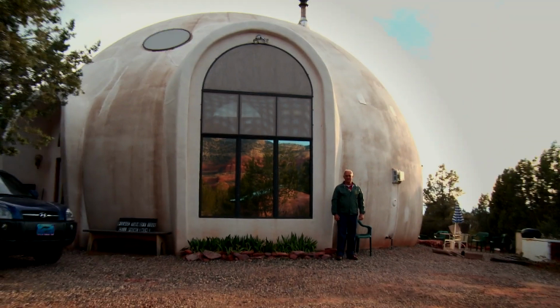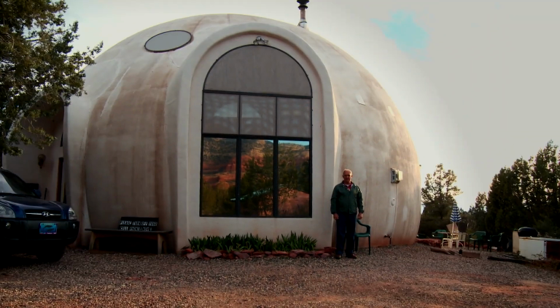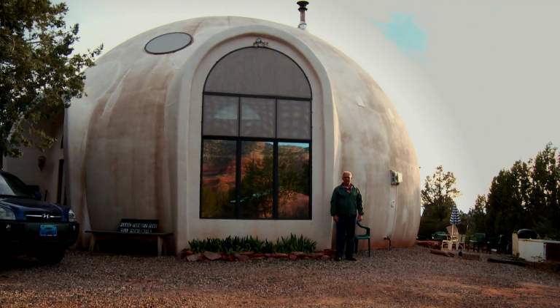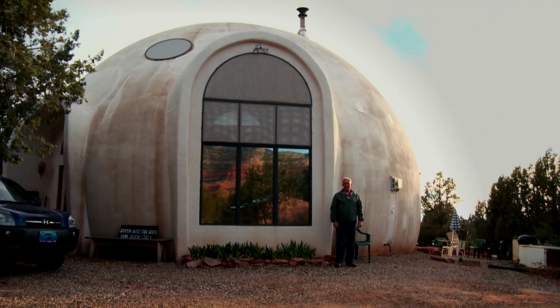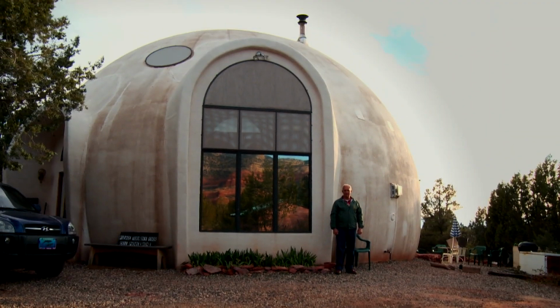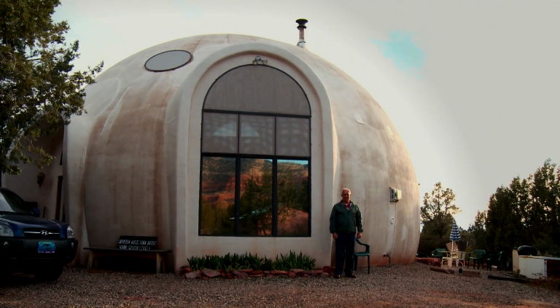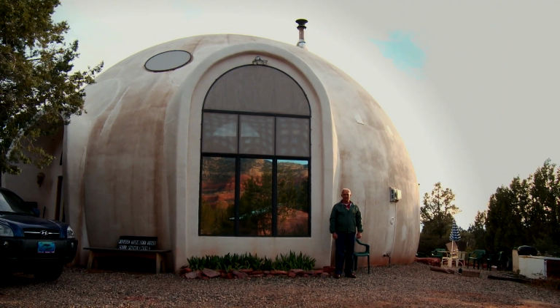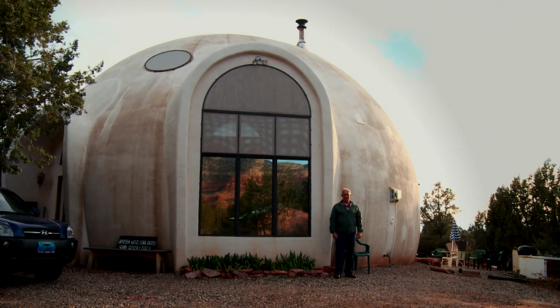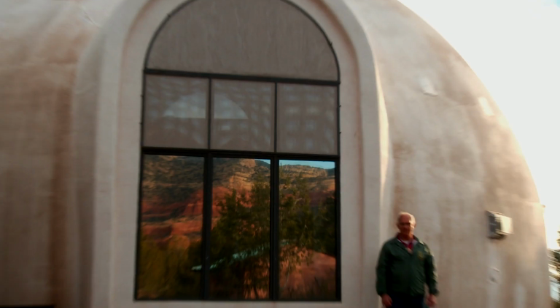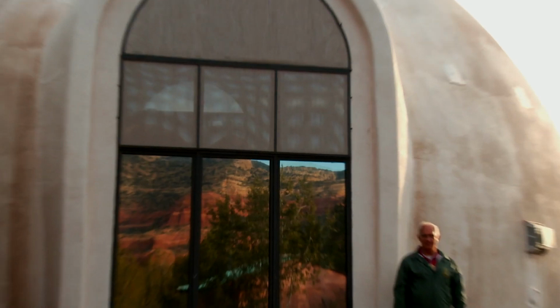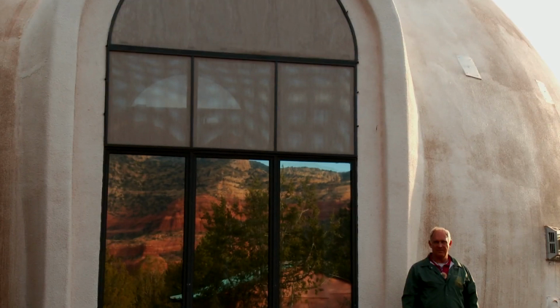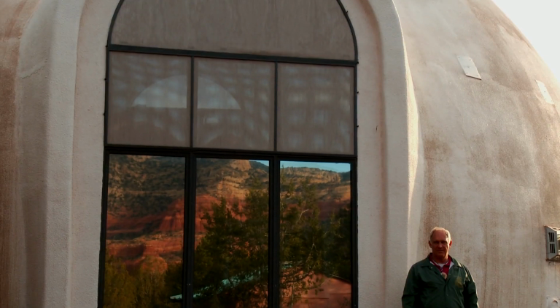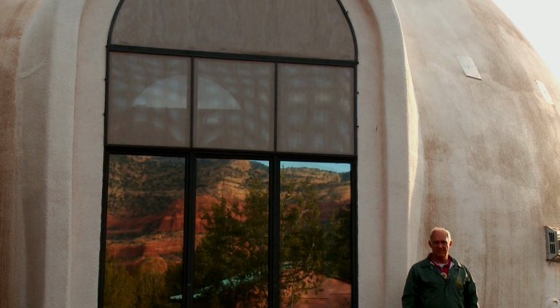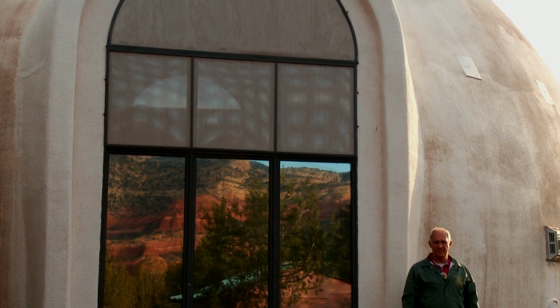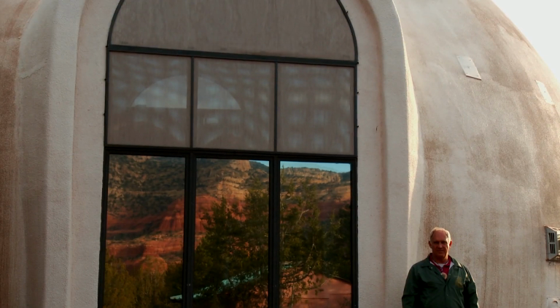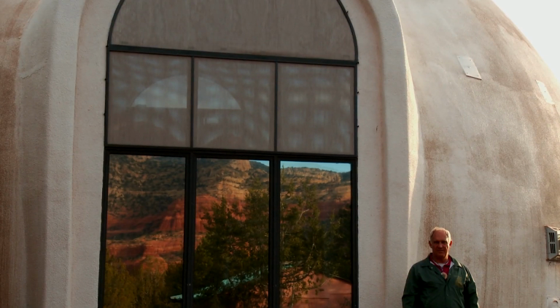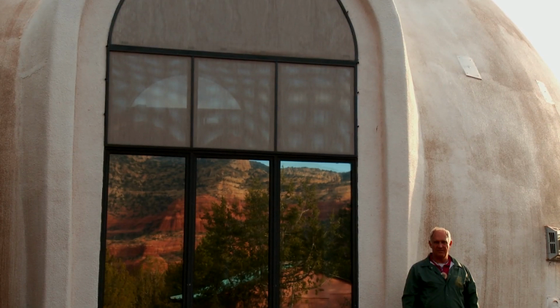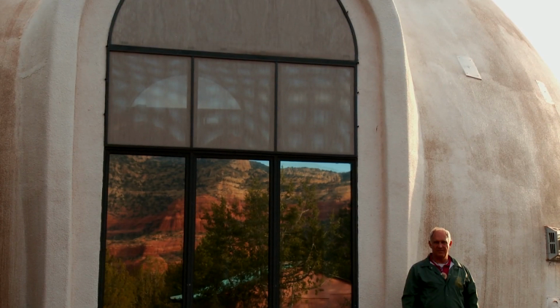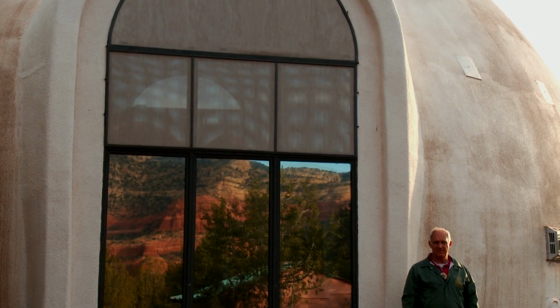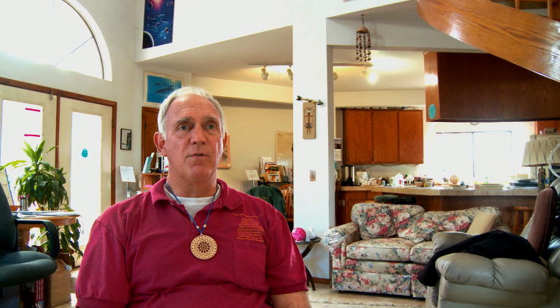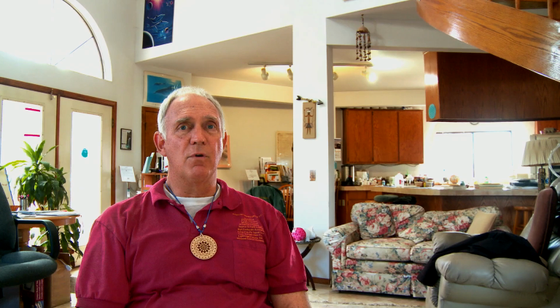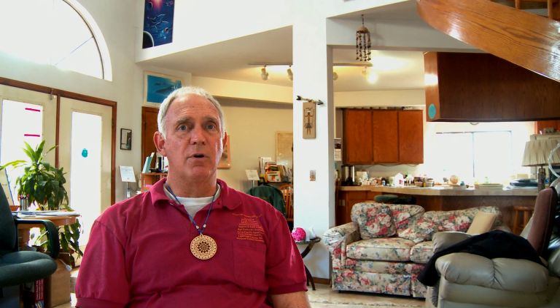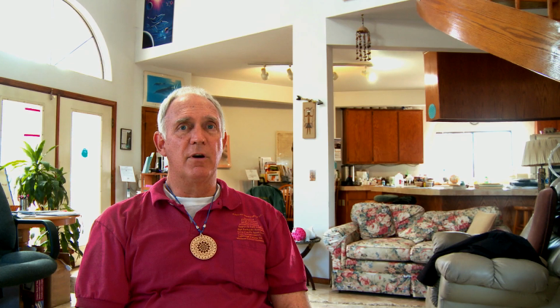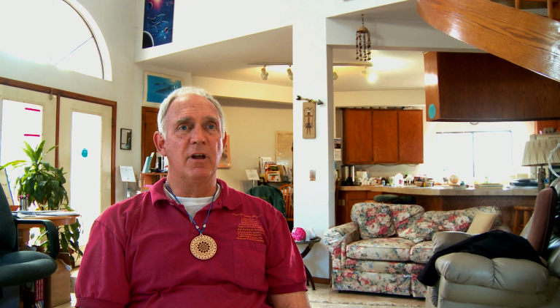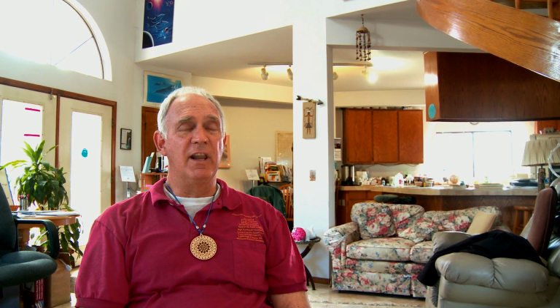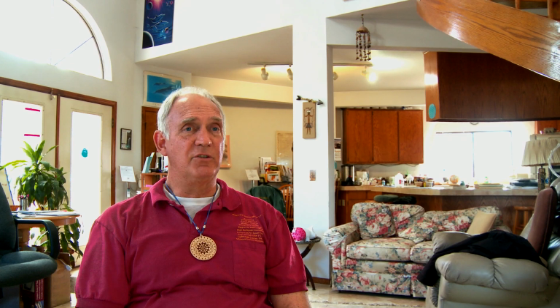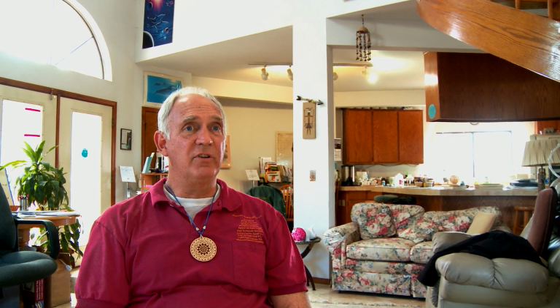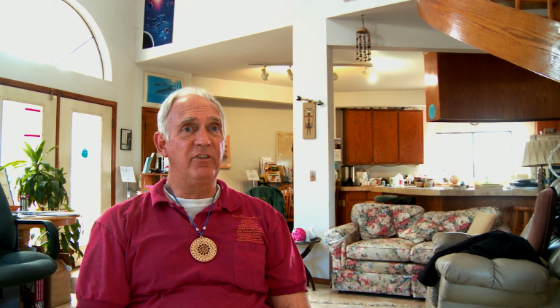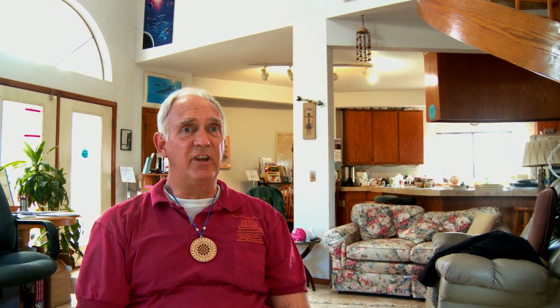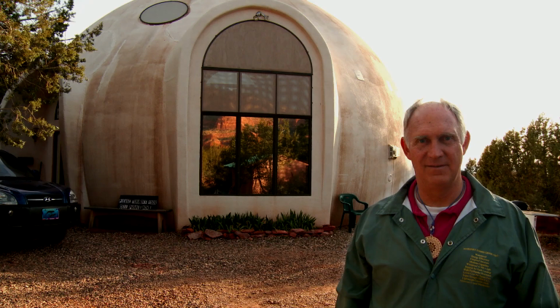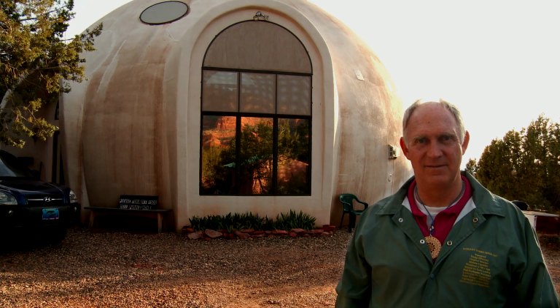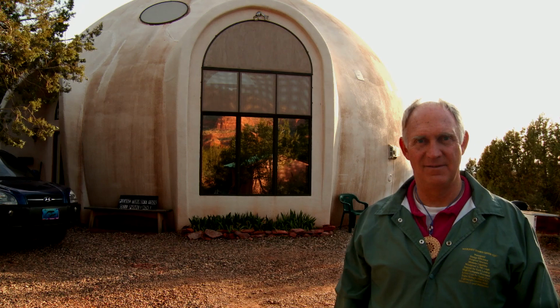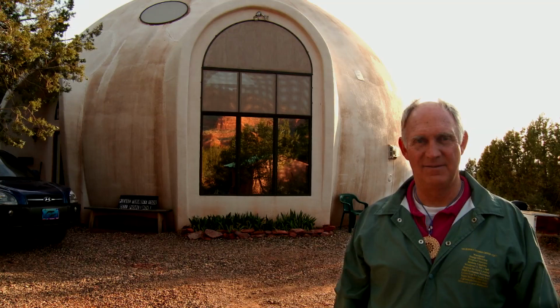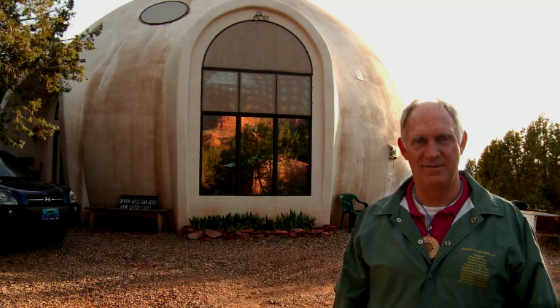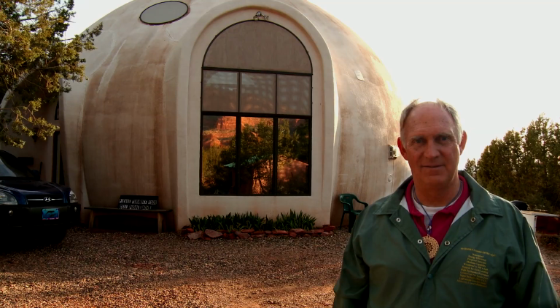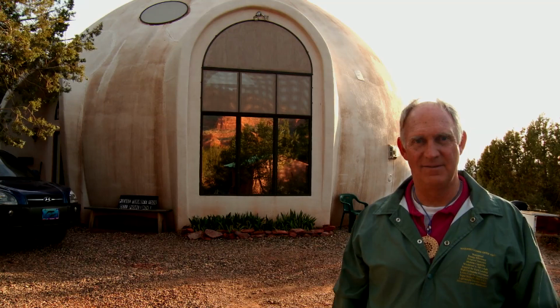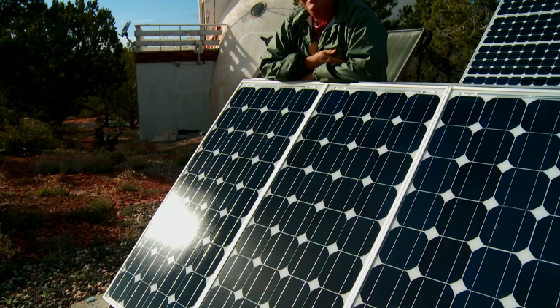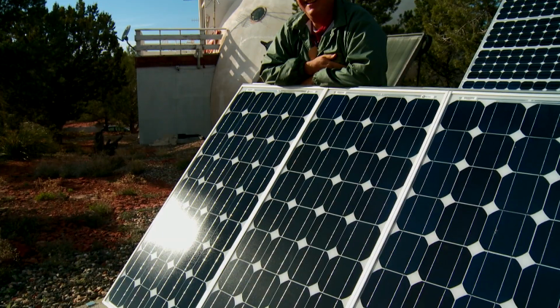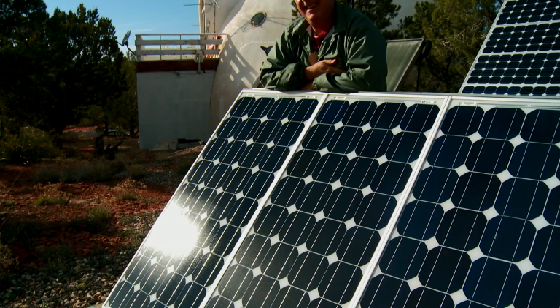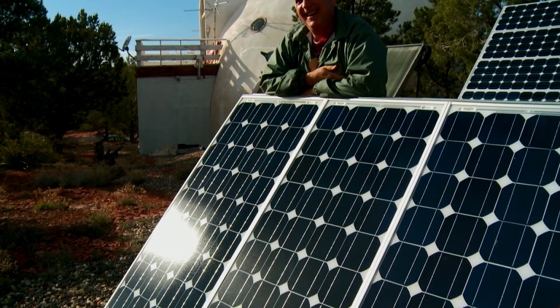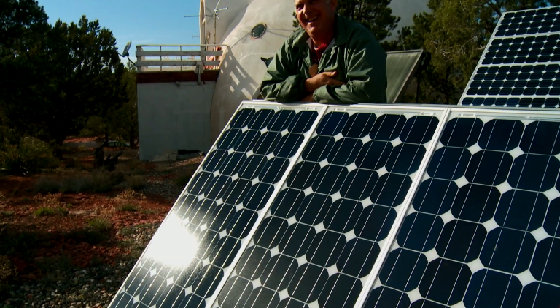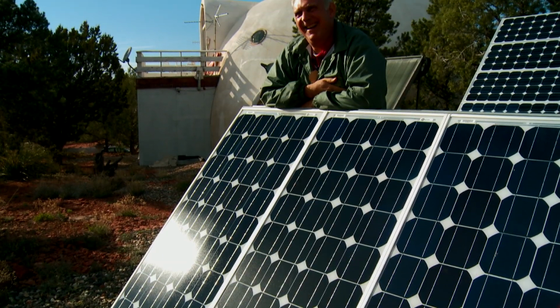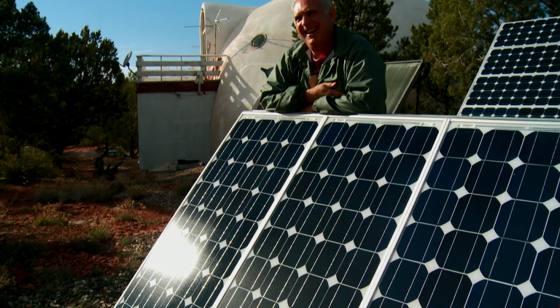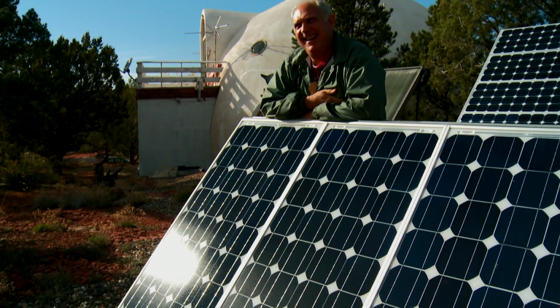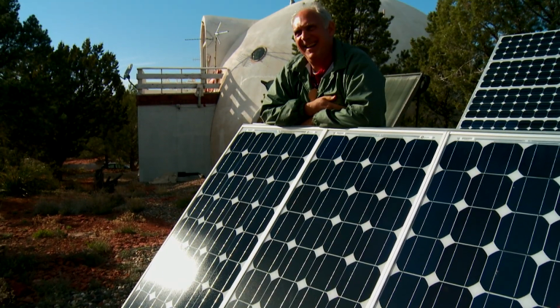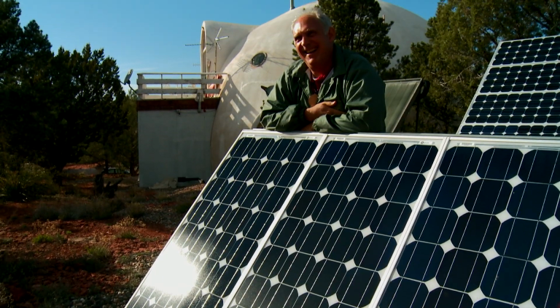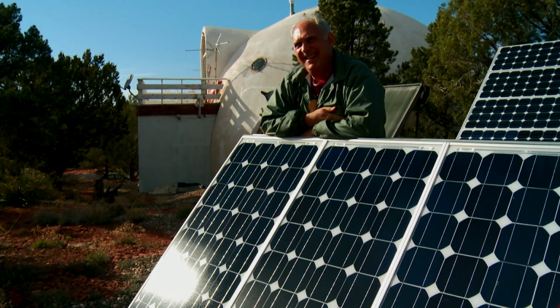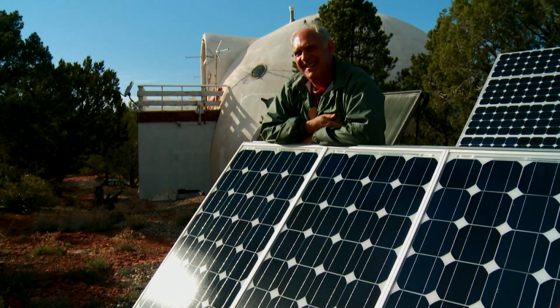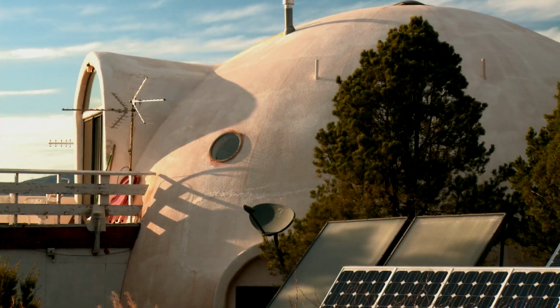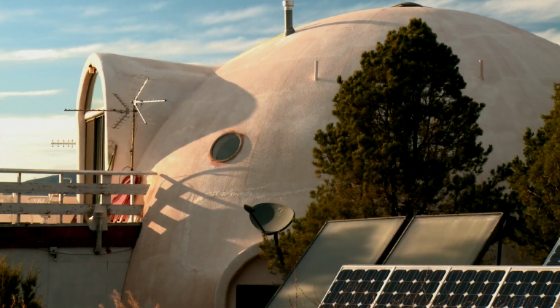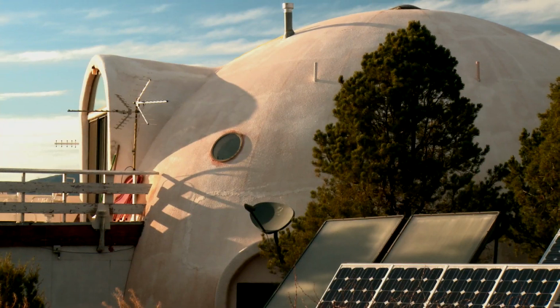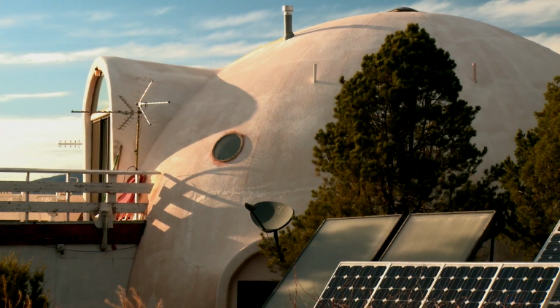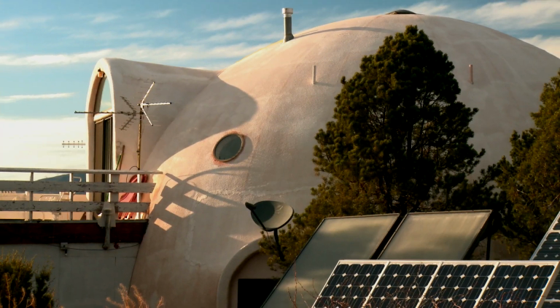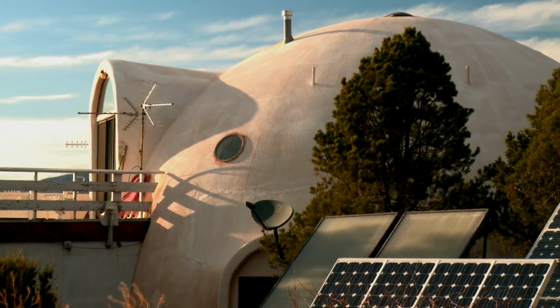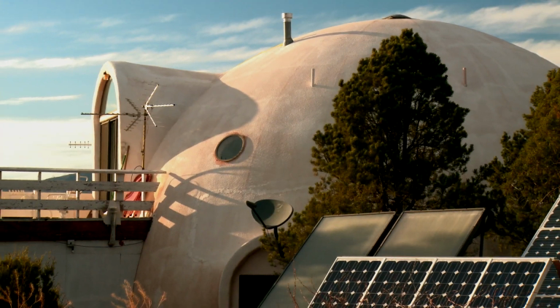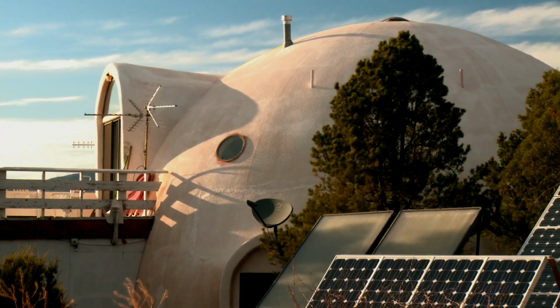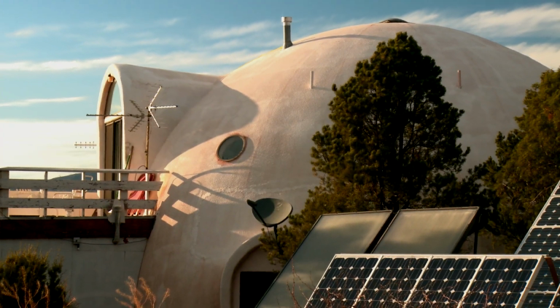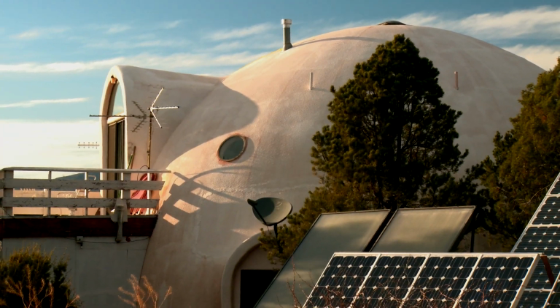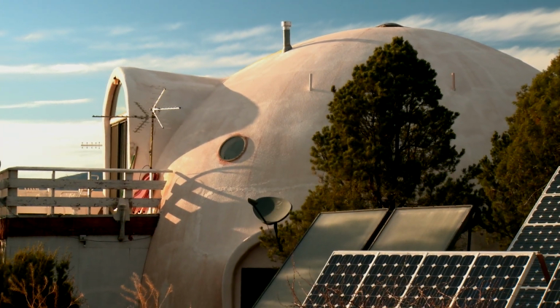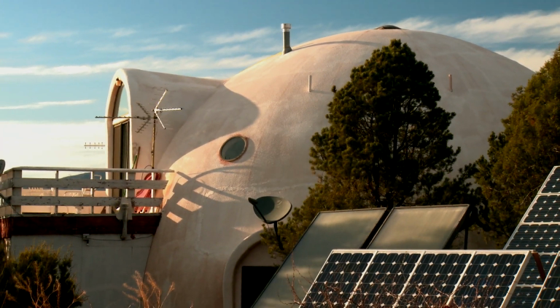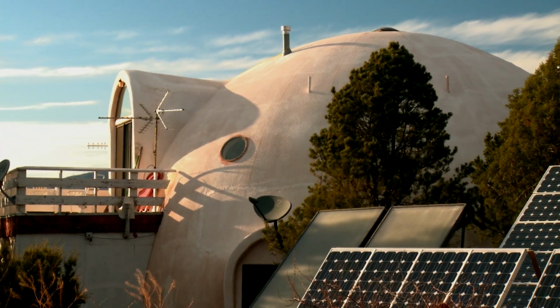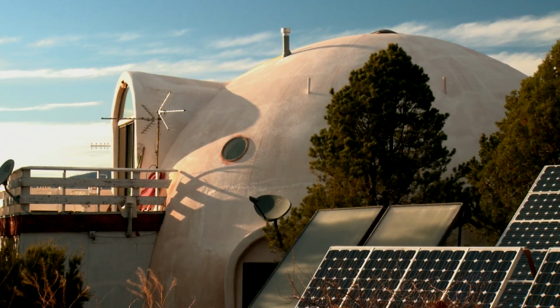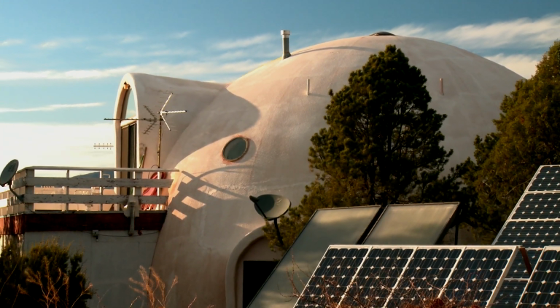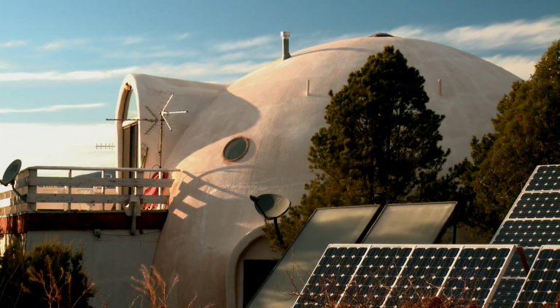There was an $80,000 hookup for electricity, and I said, I think I'll do solar for $20,000. It is the most passive design building.